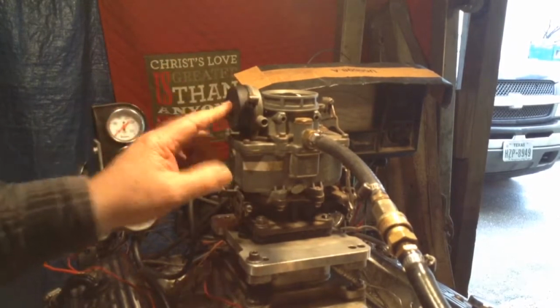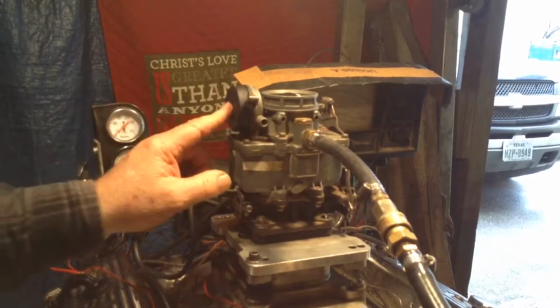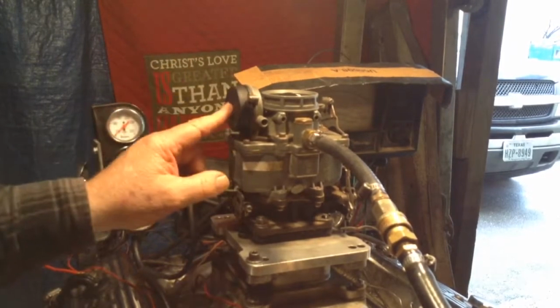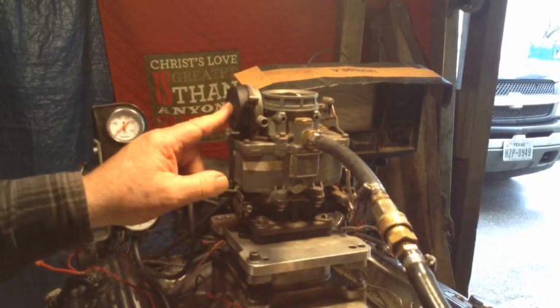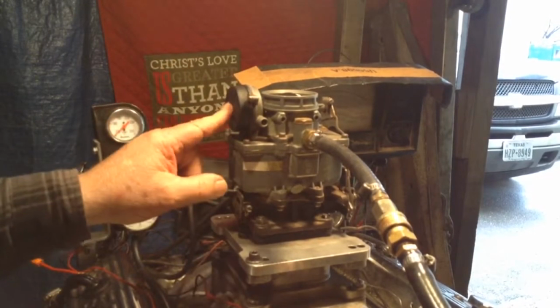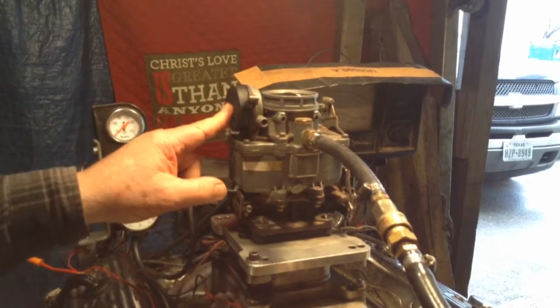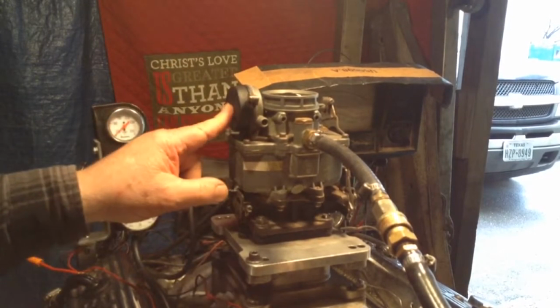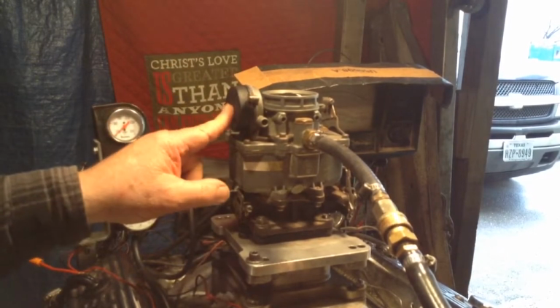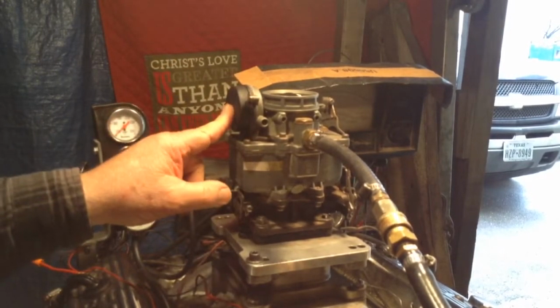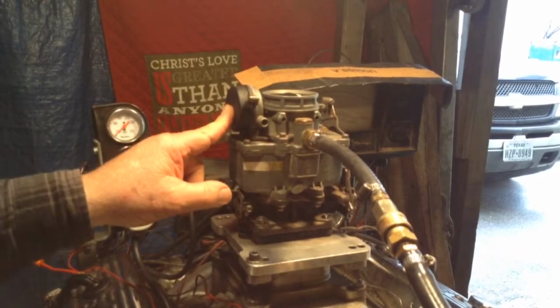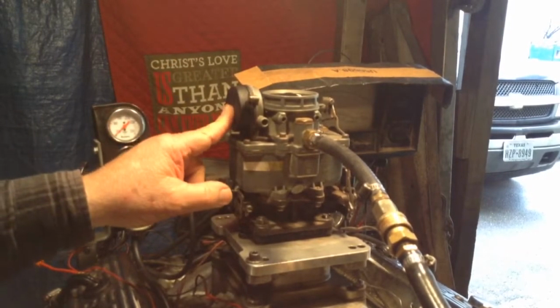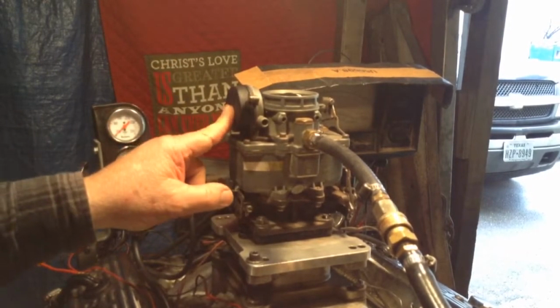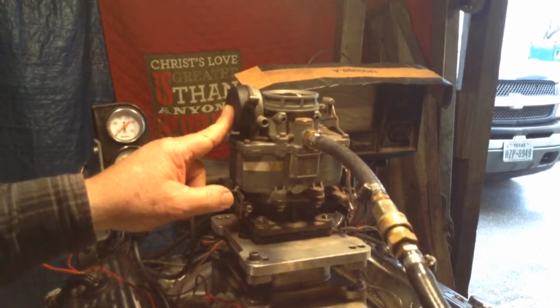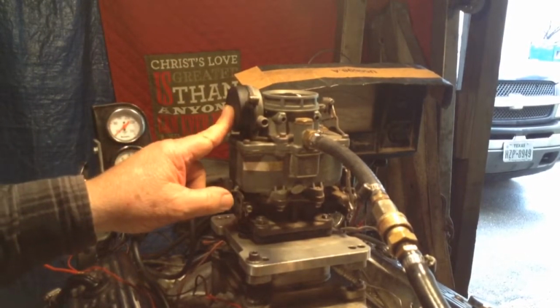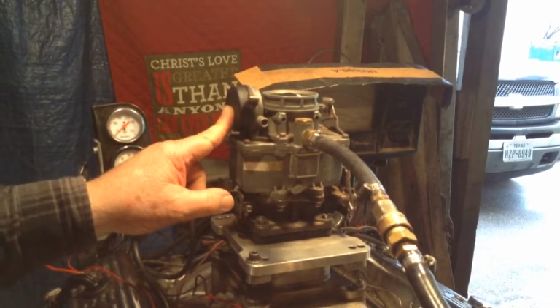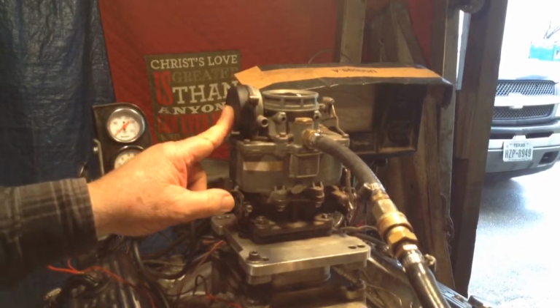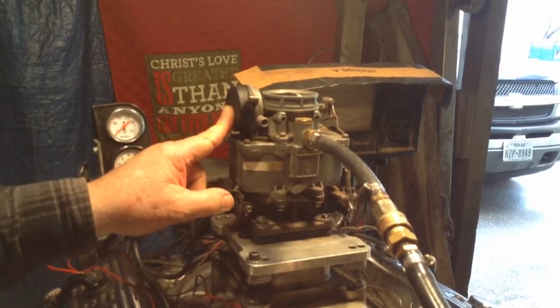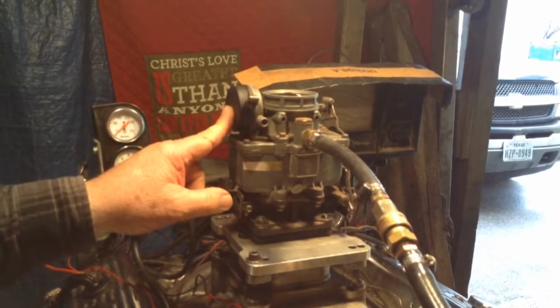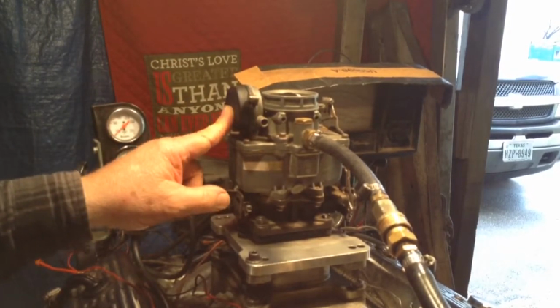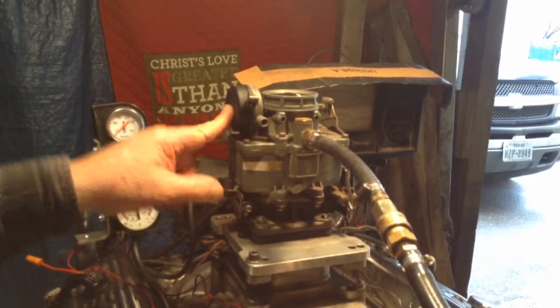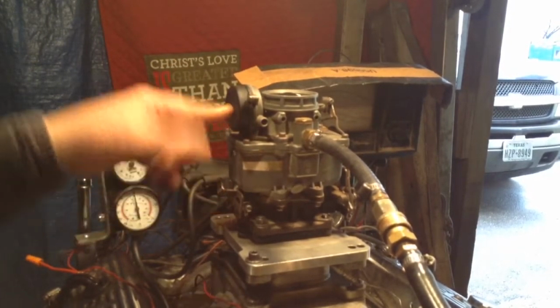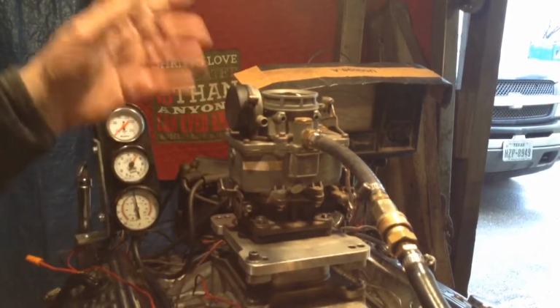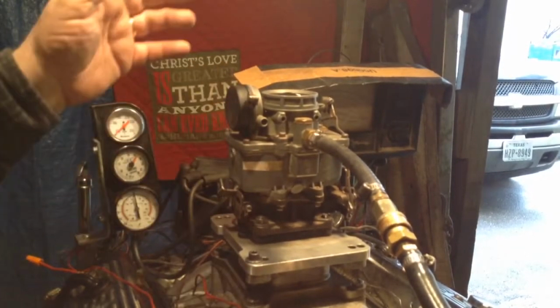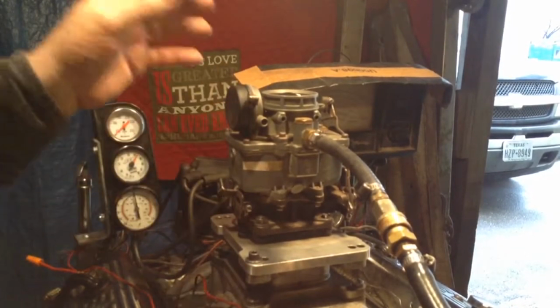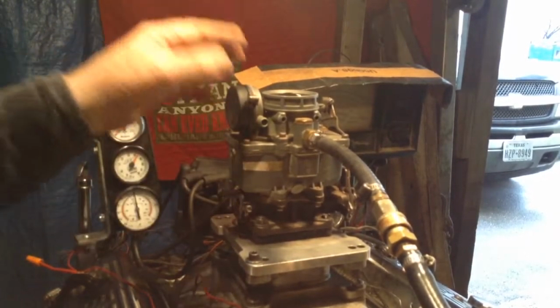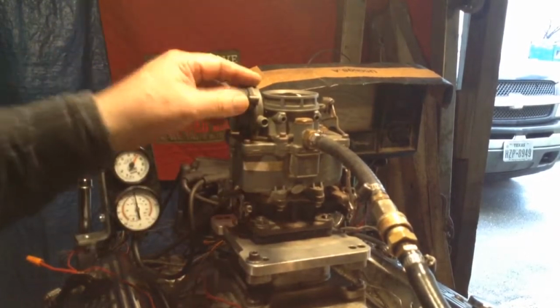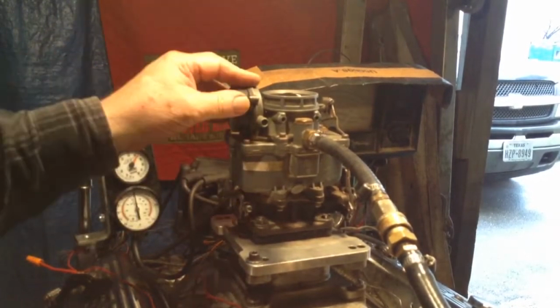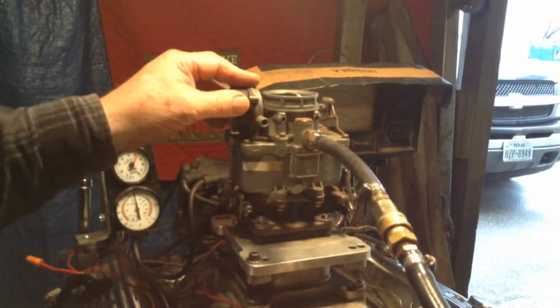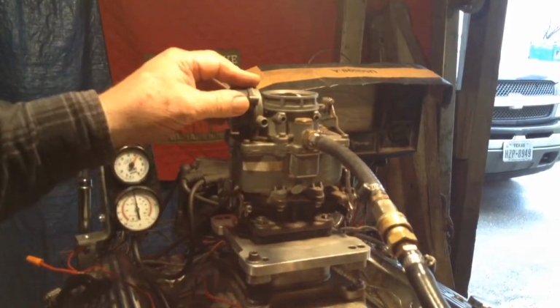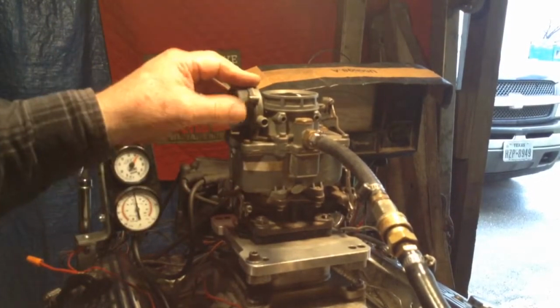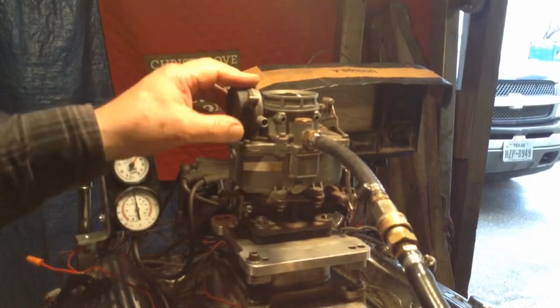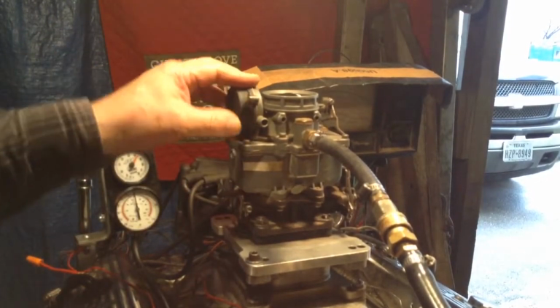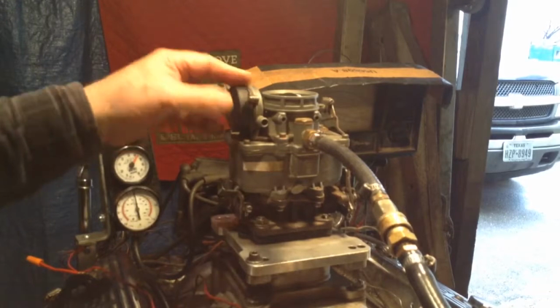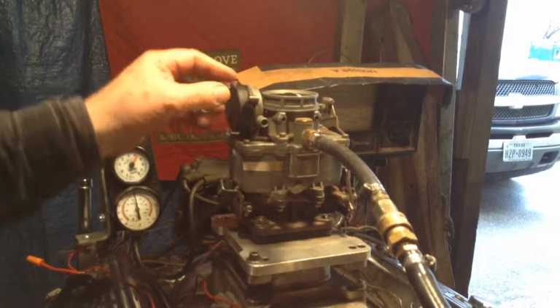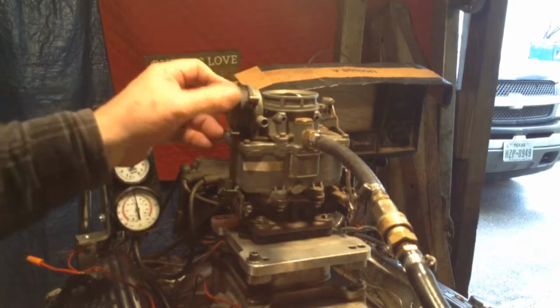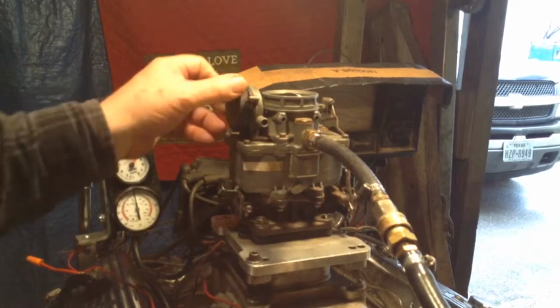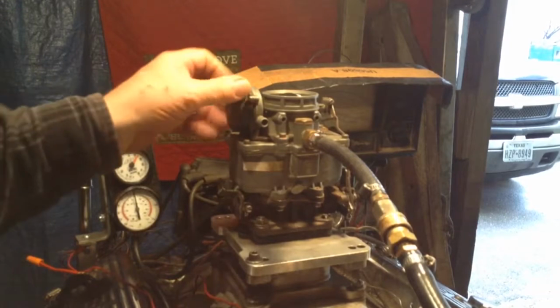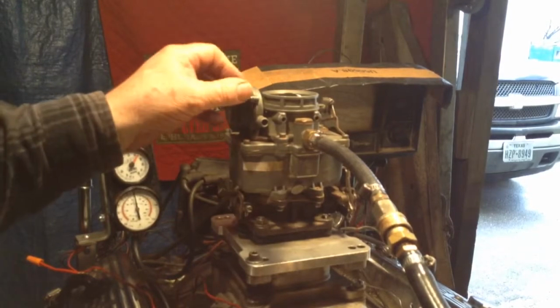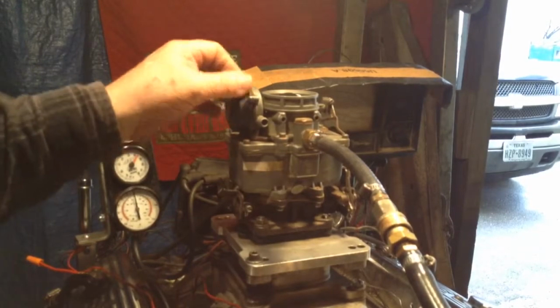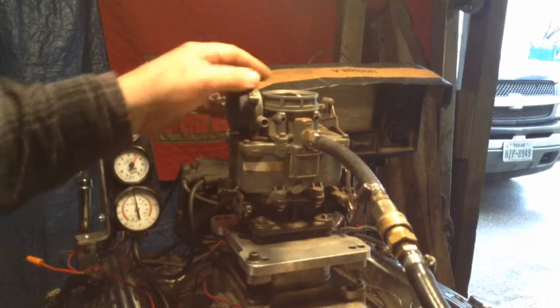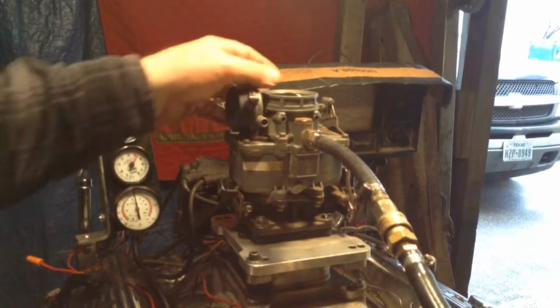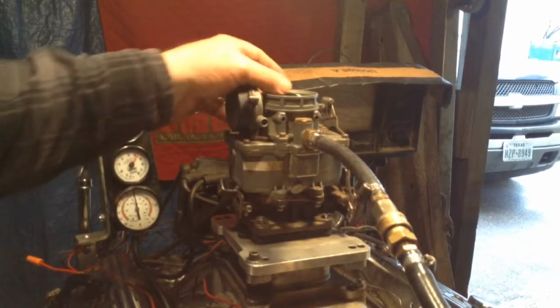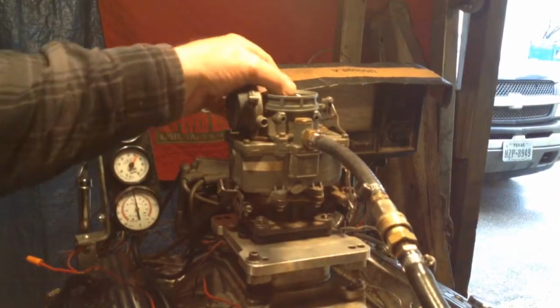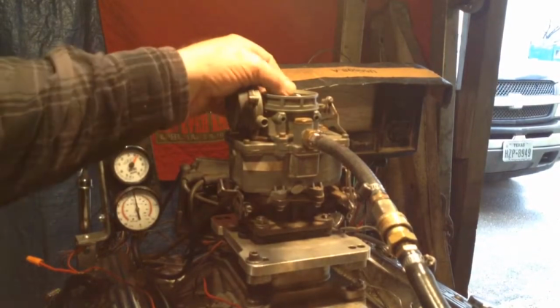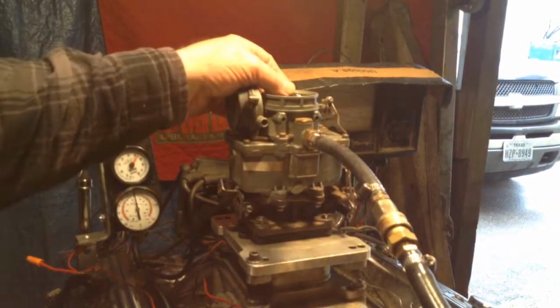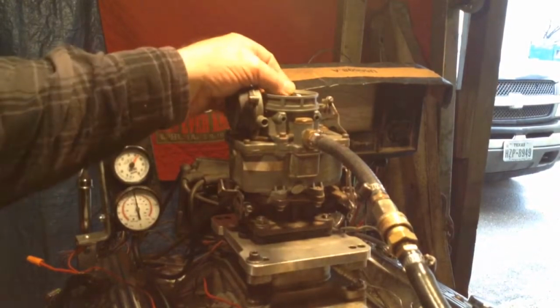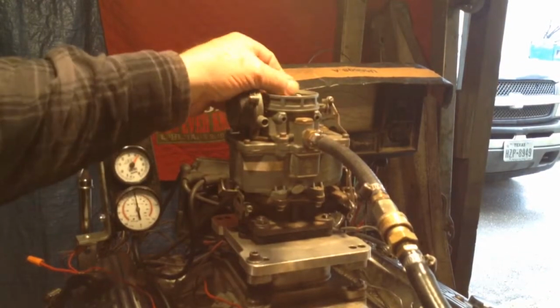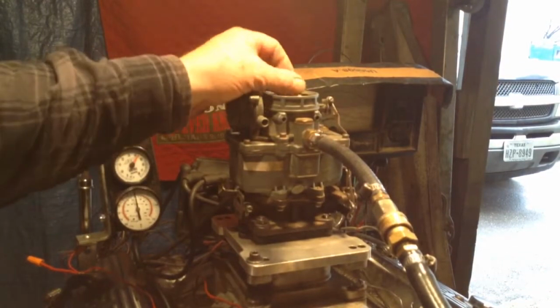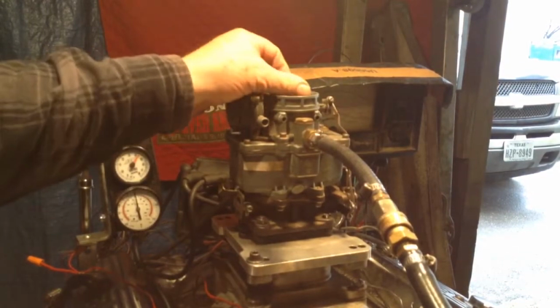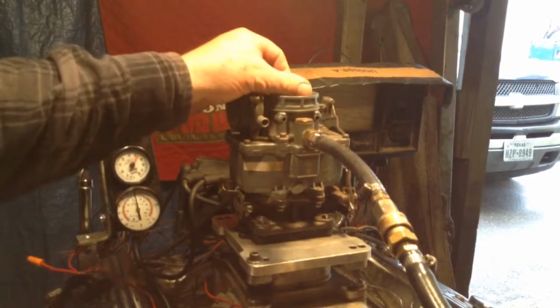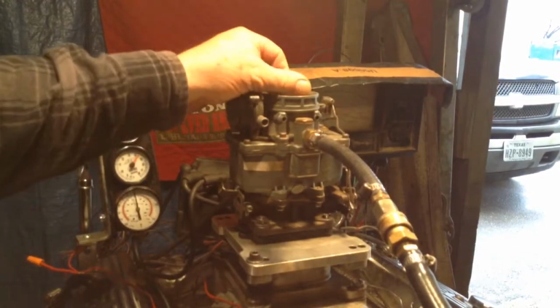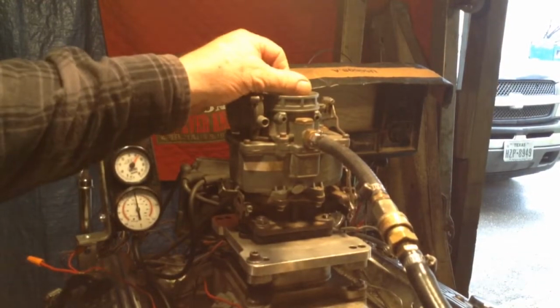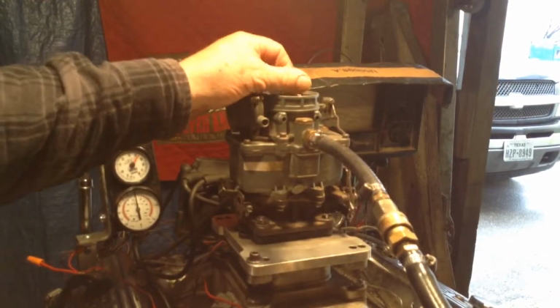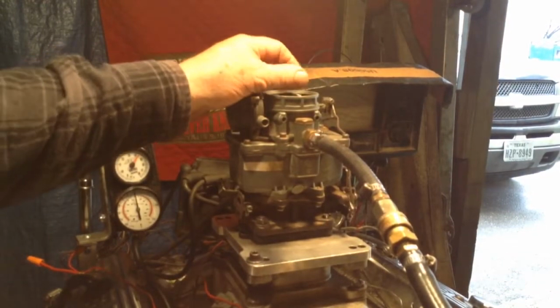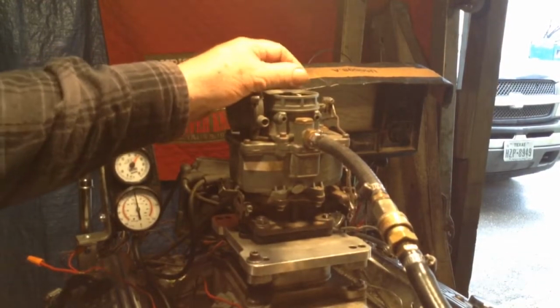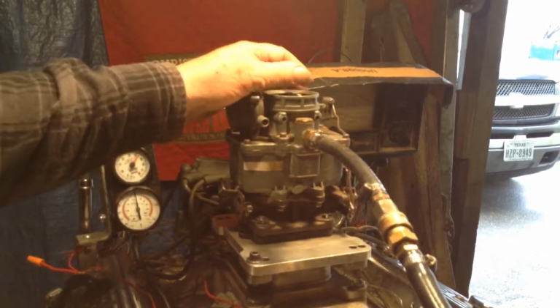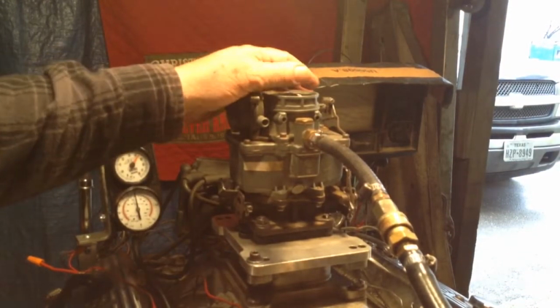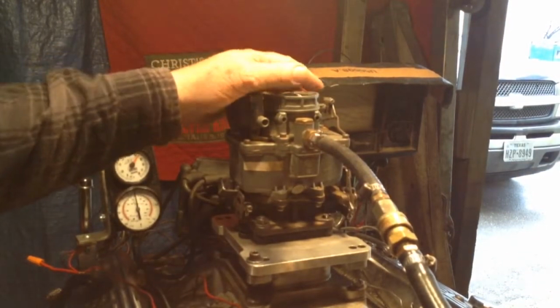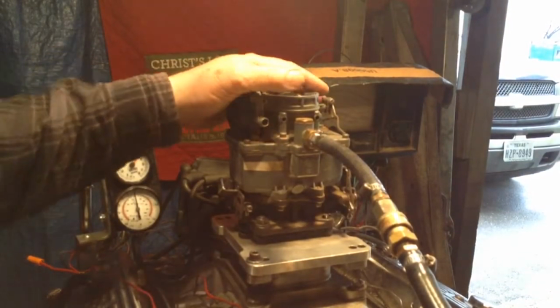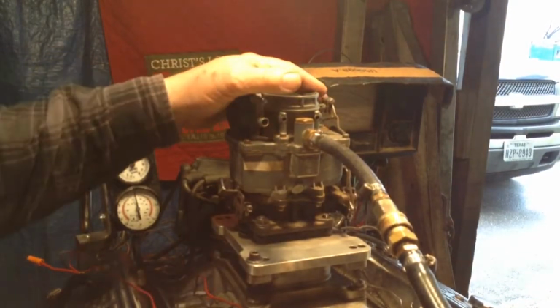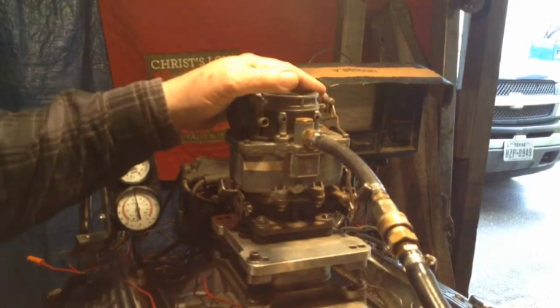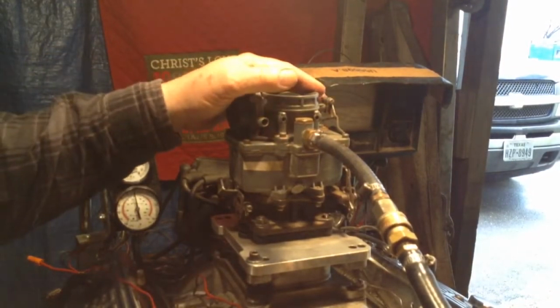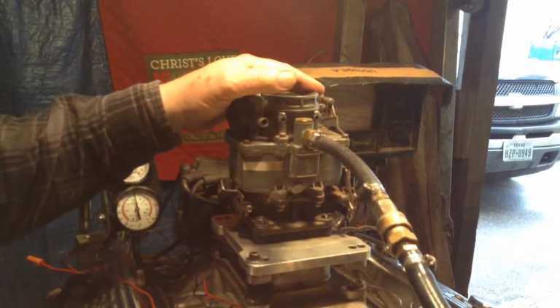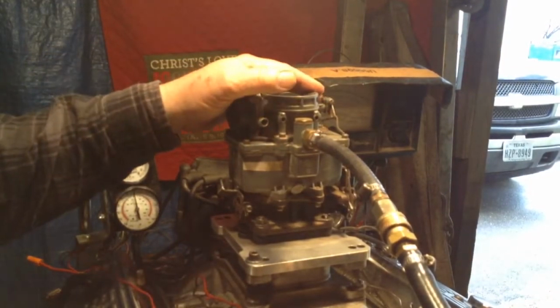It also should have an electric choke. I know you want to keep it original, but this thing here doesn't work — it's busted, it's messed up. It should be electric.